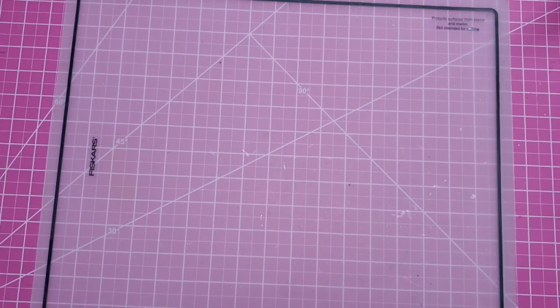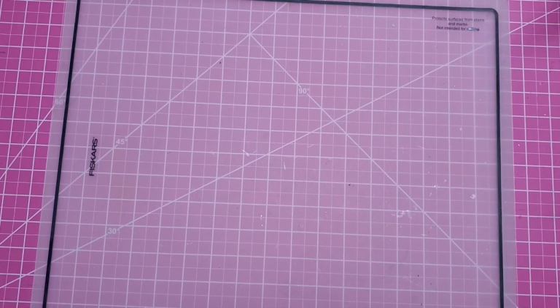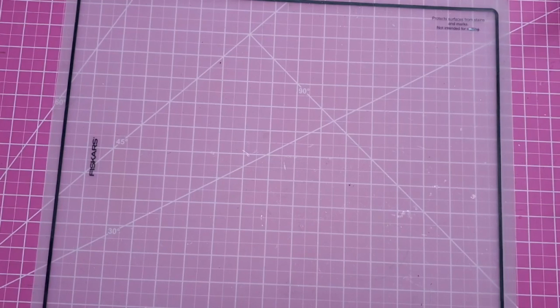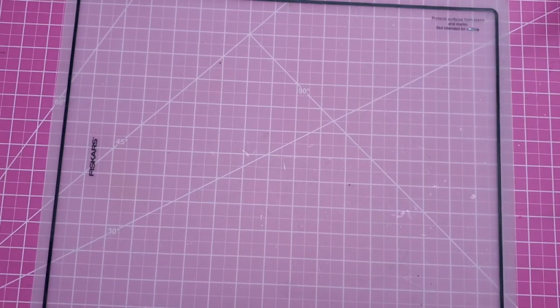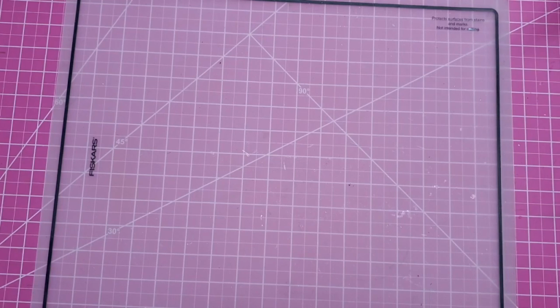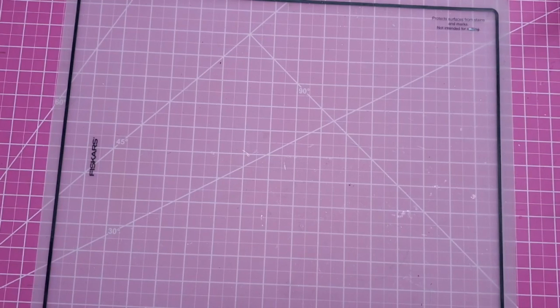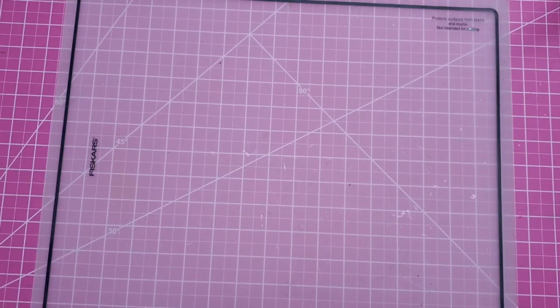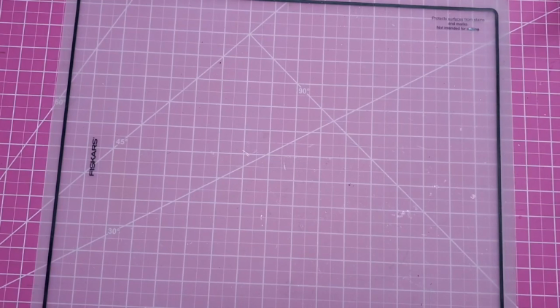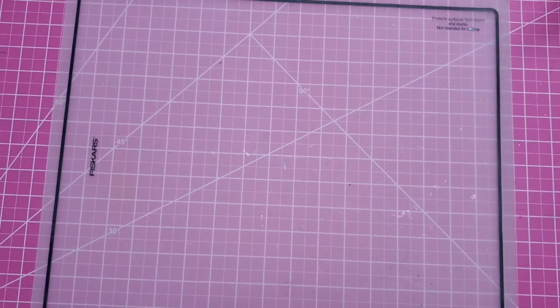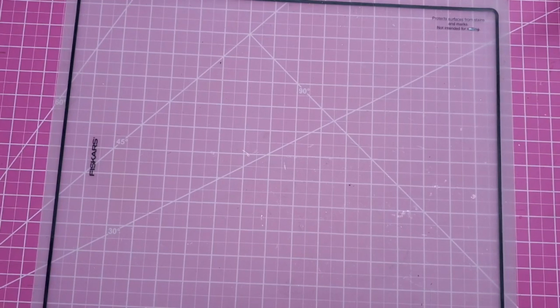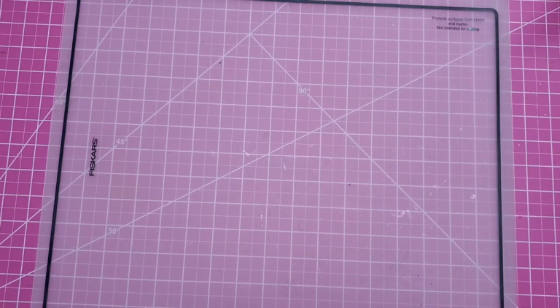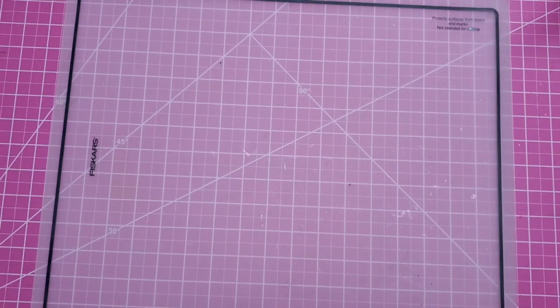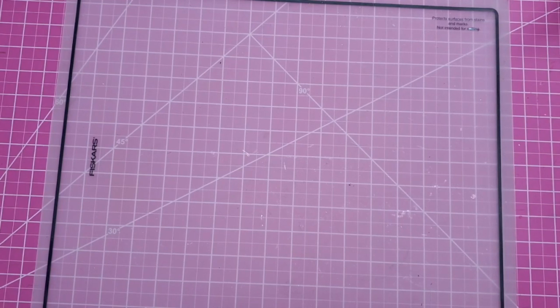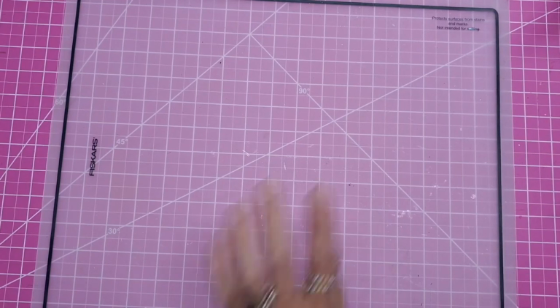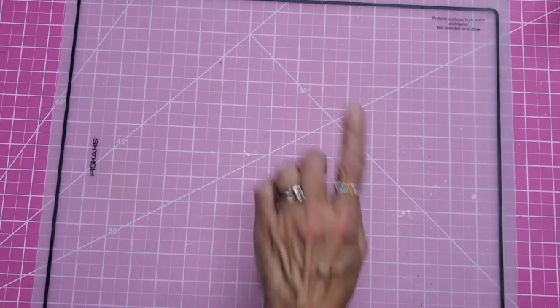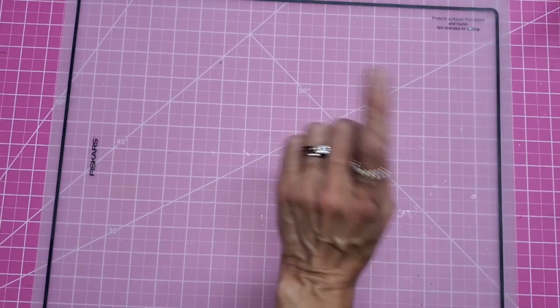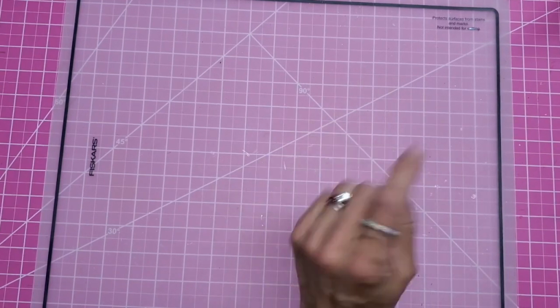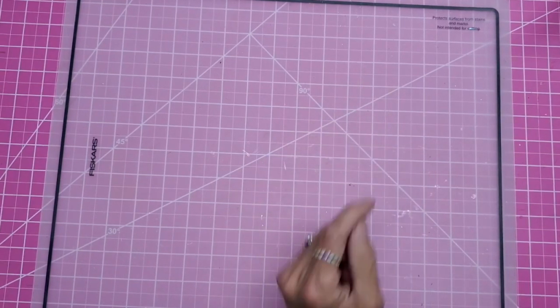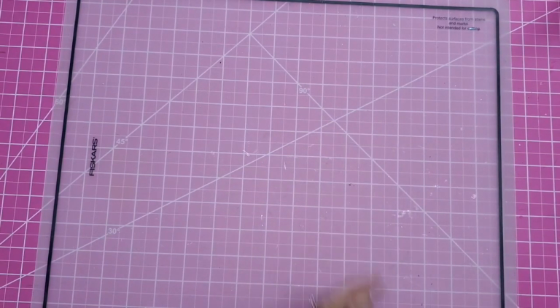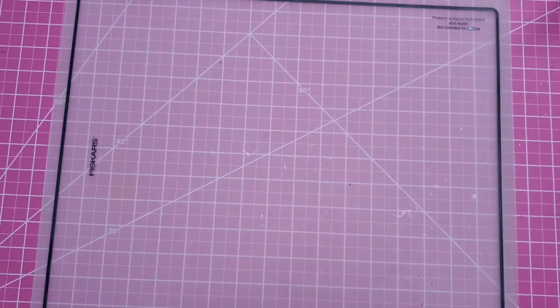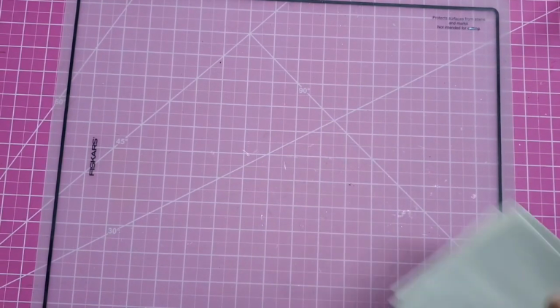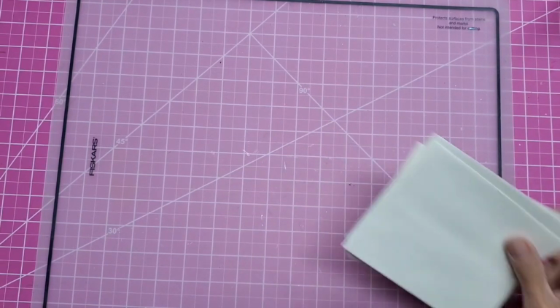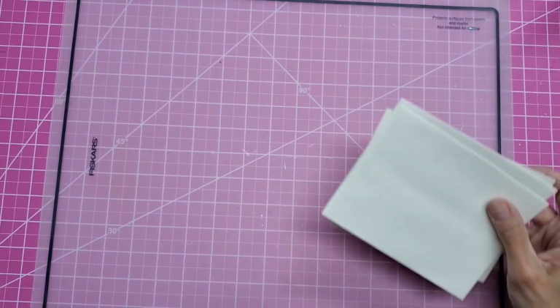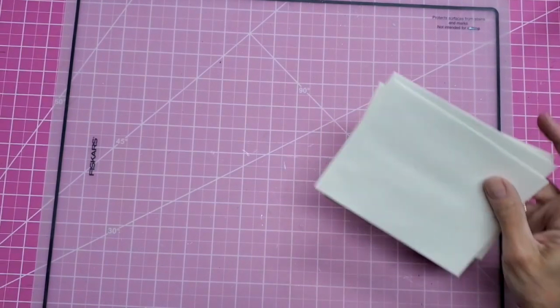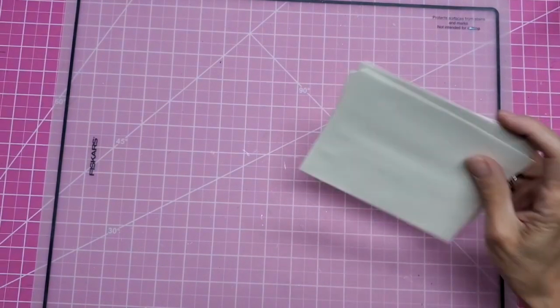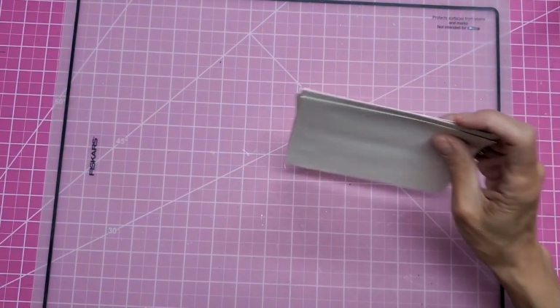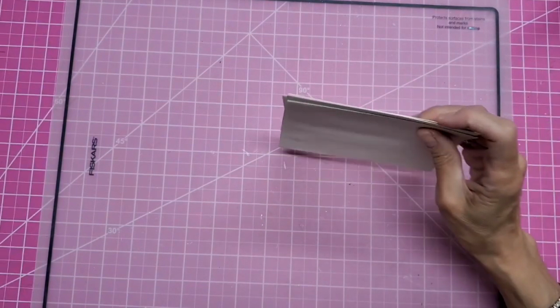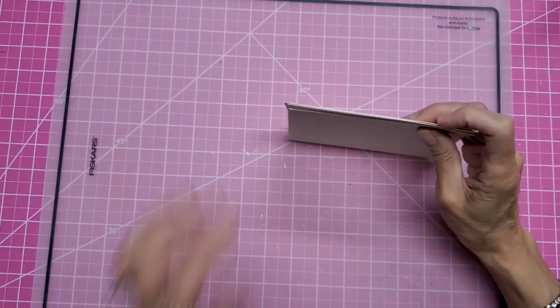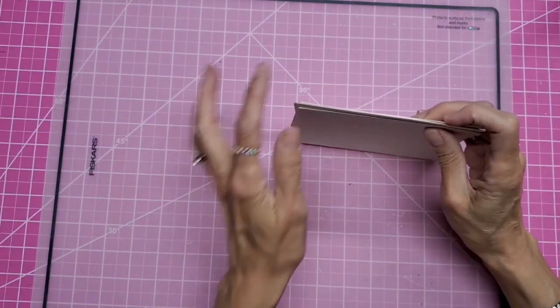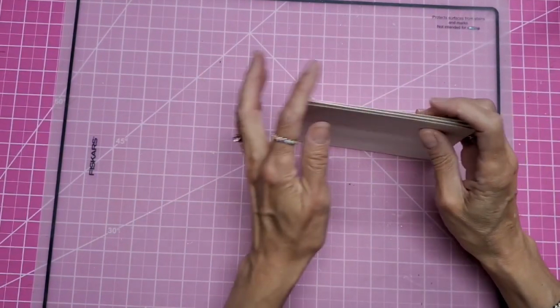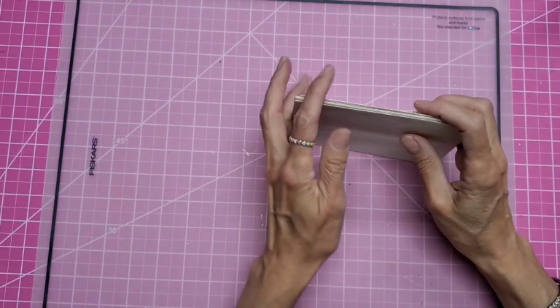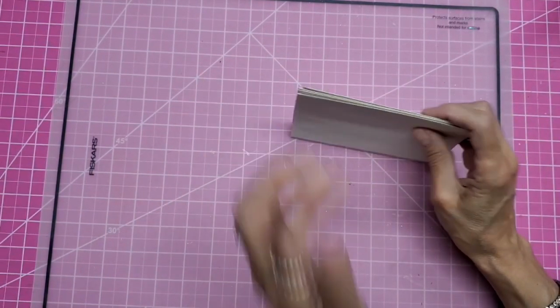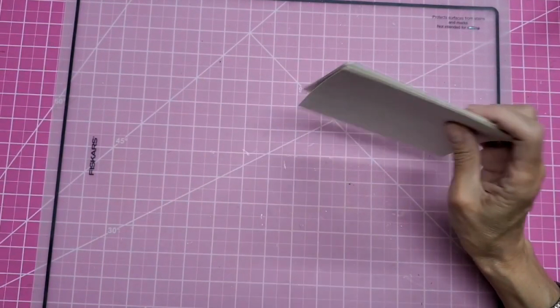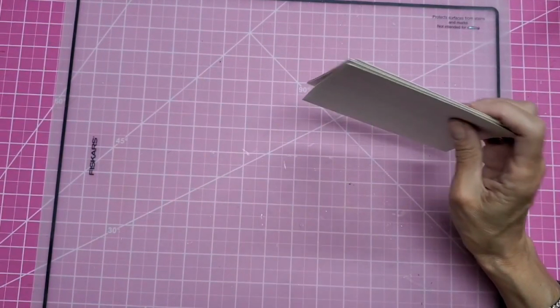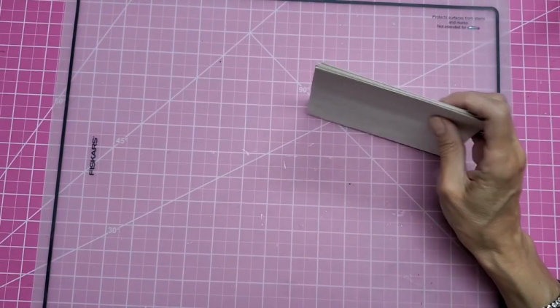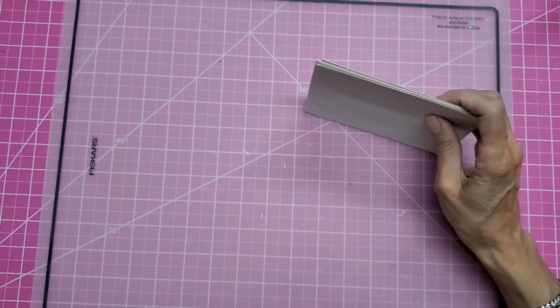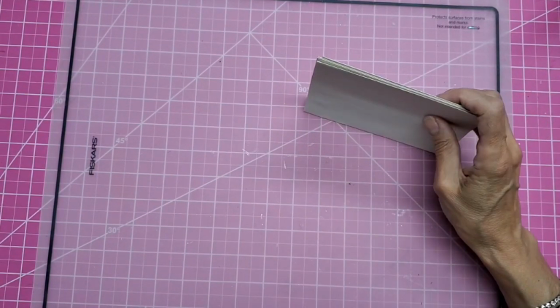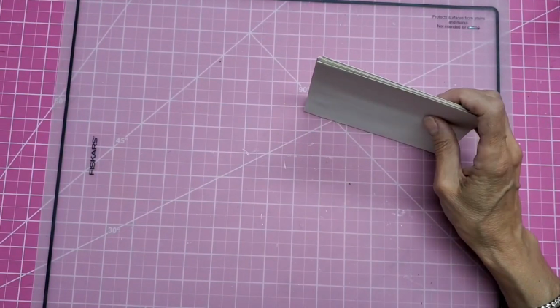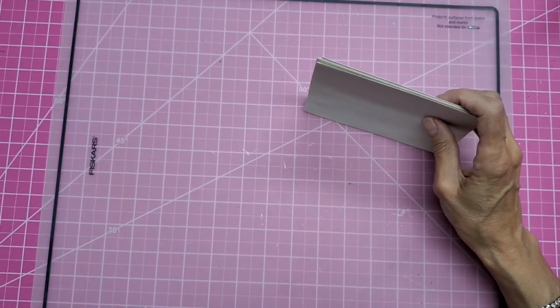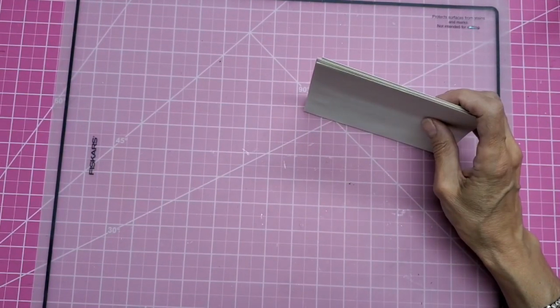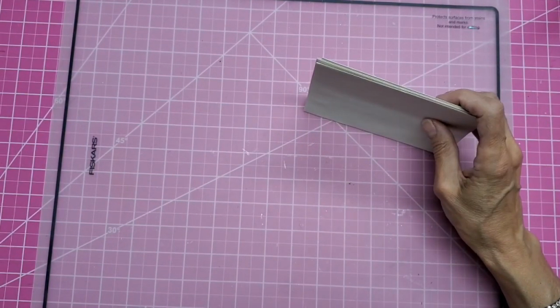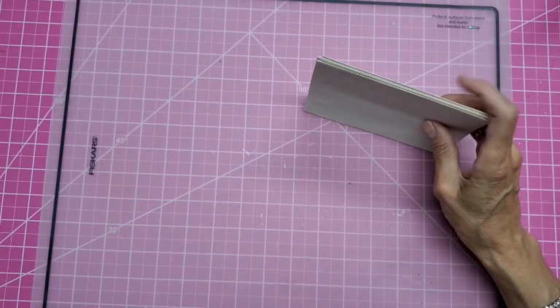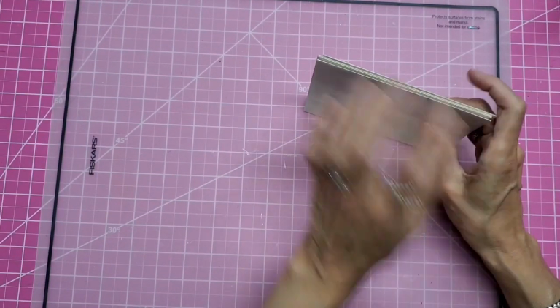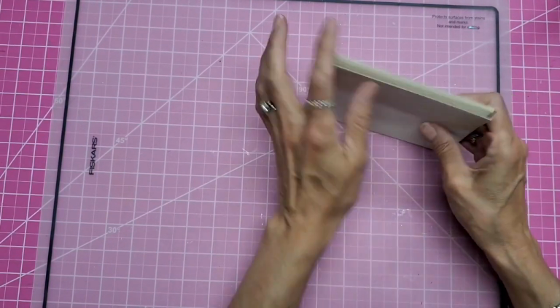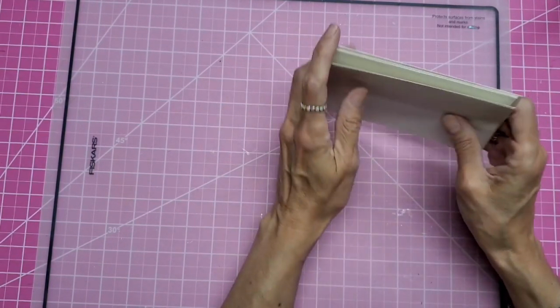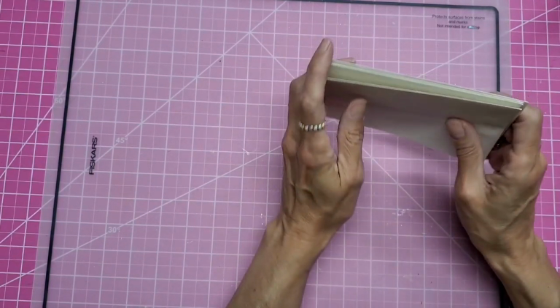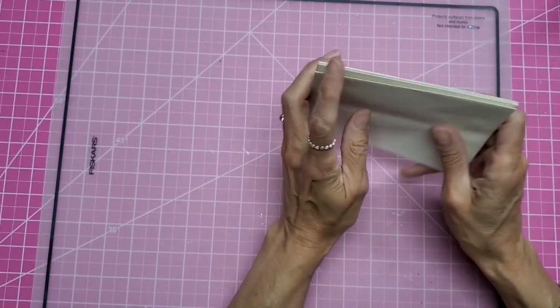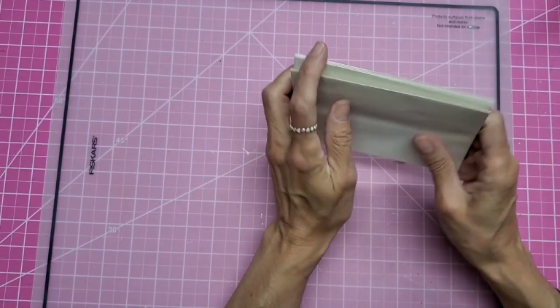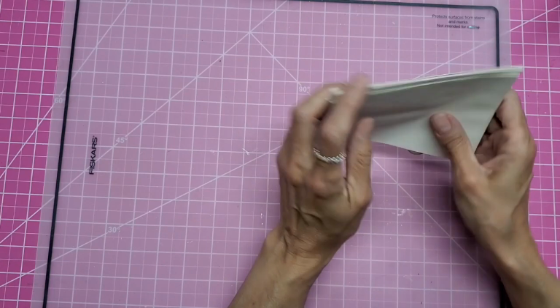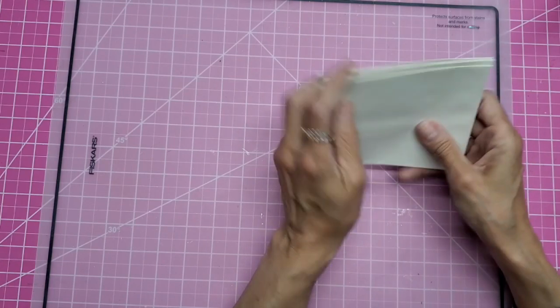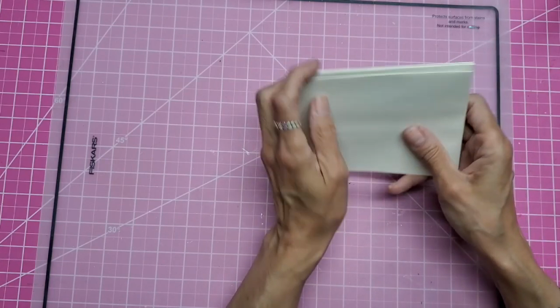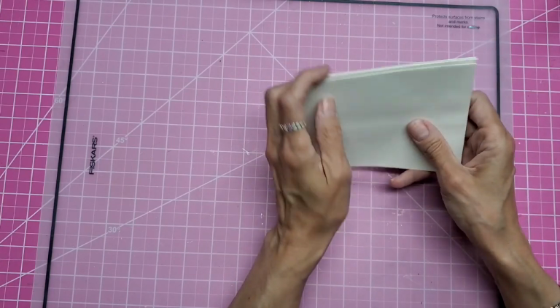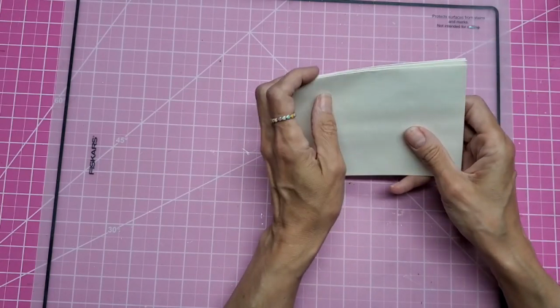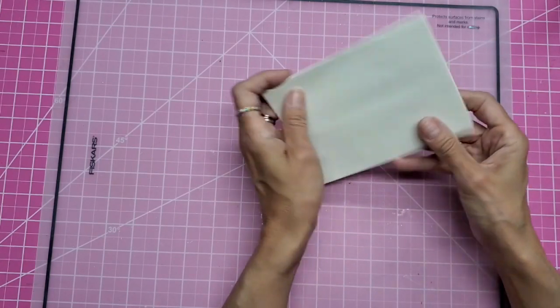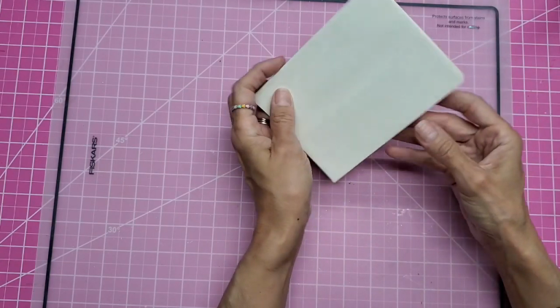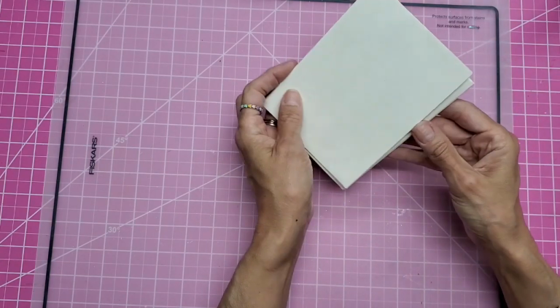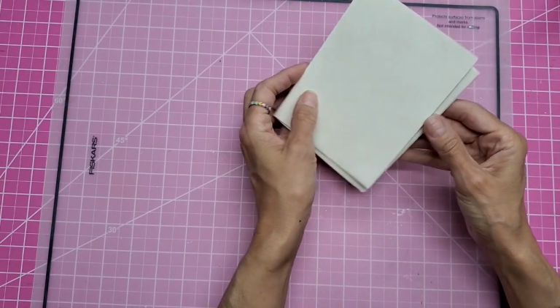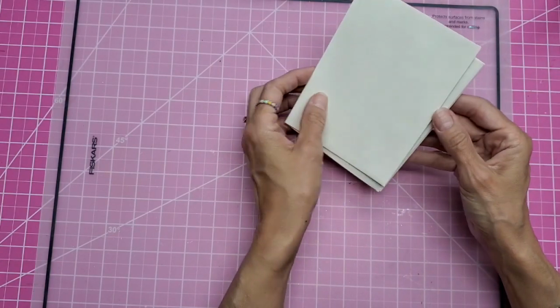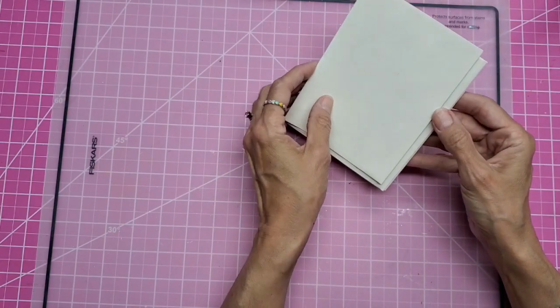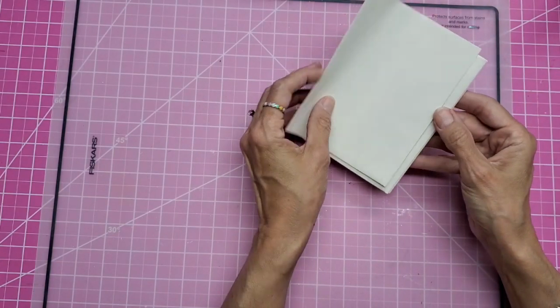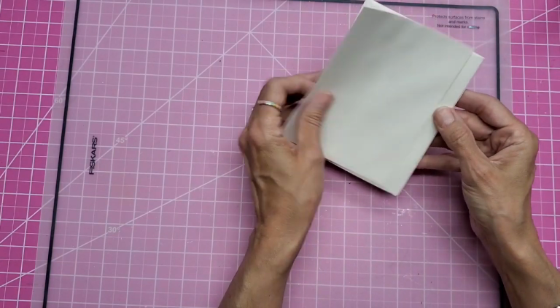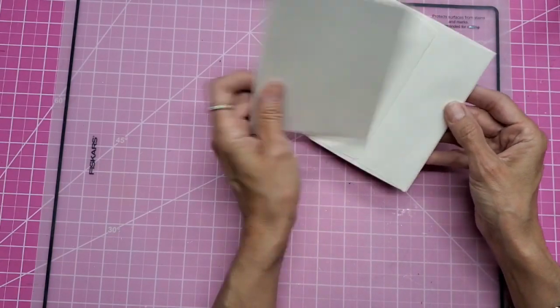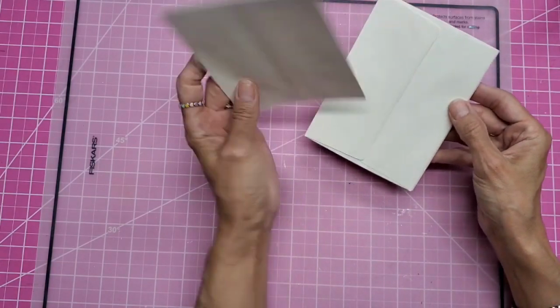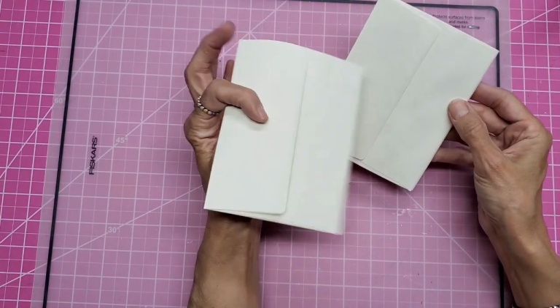Hello everyone, this is Lolly. Today we are working on another envelope project to bust through our envelope stash.